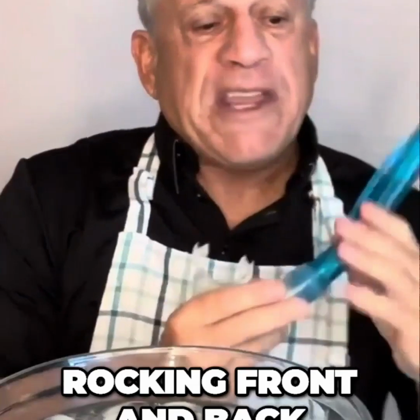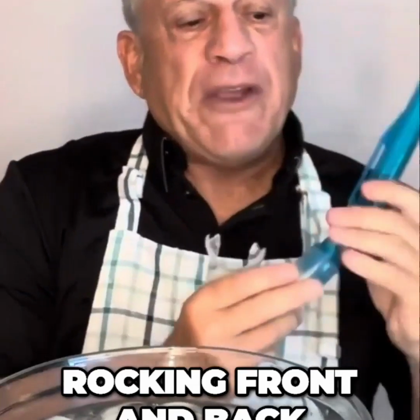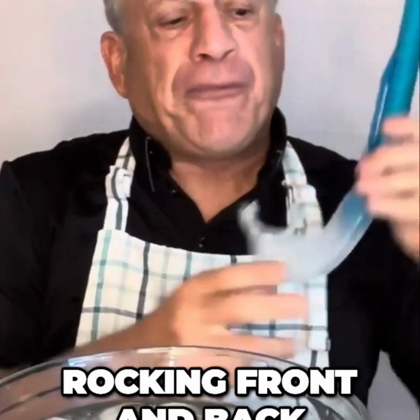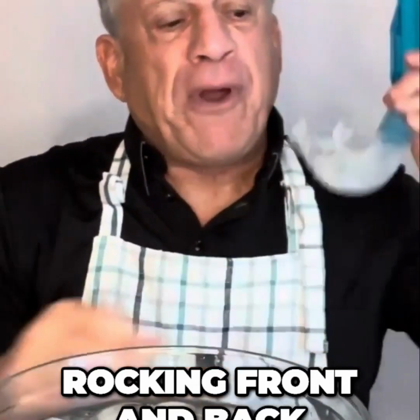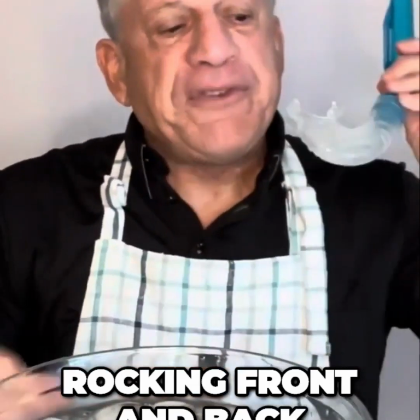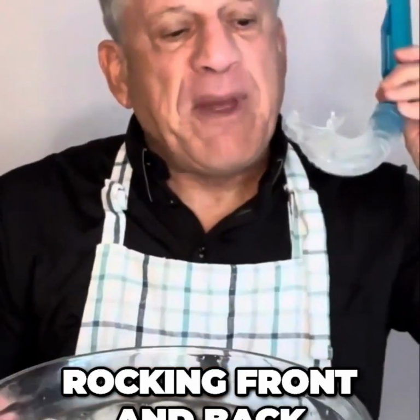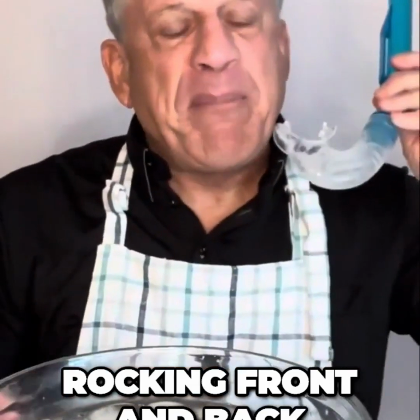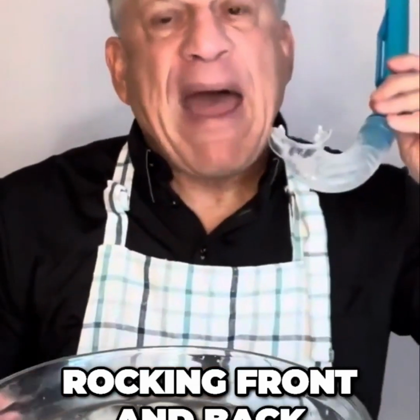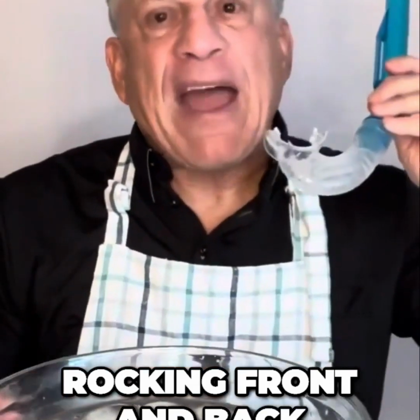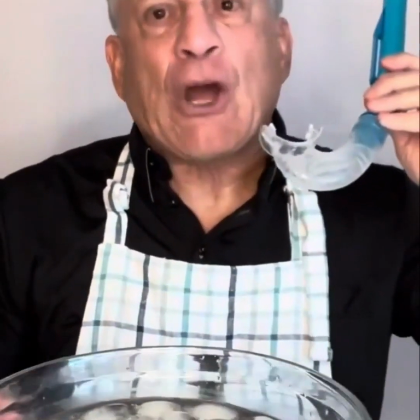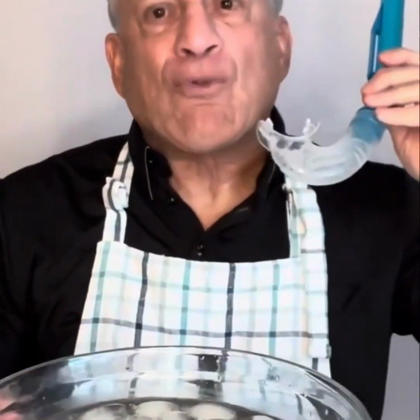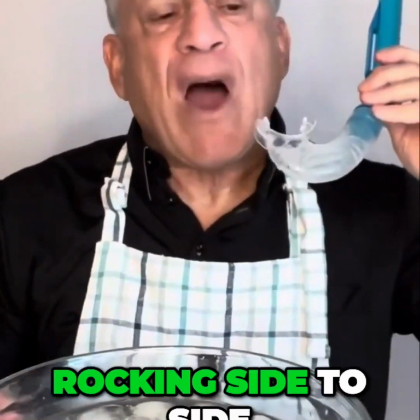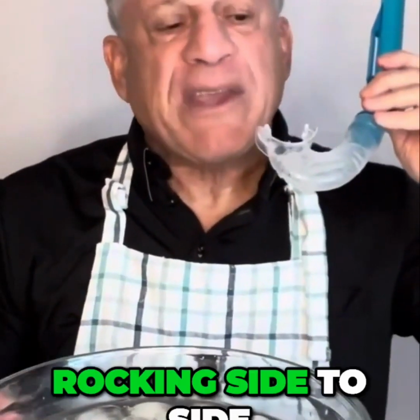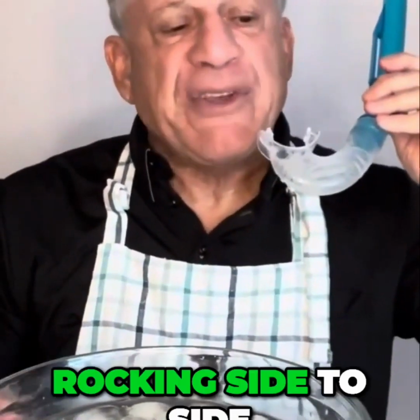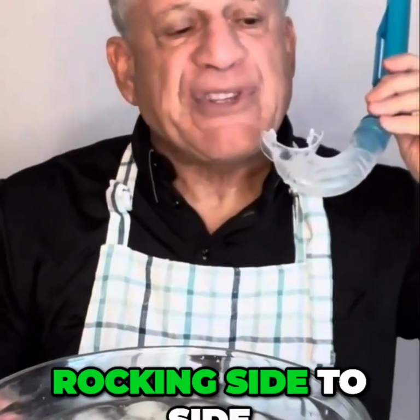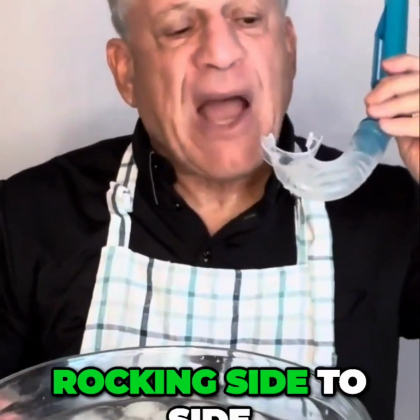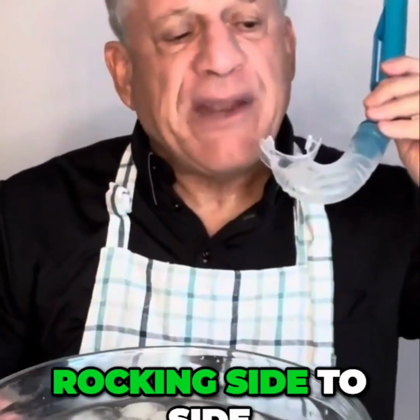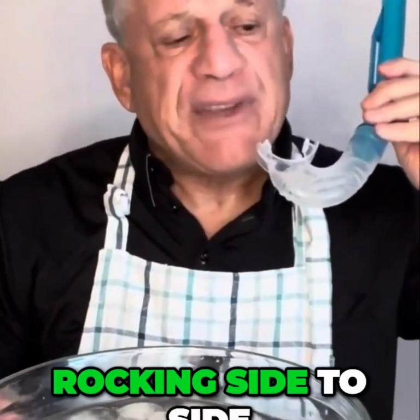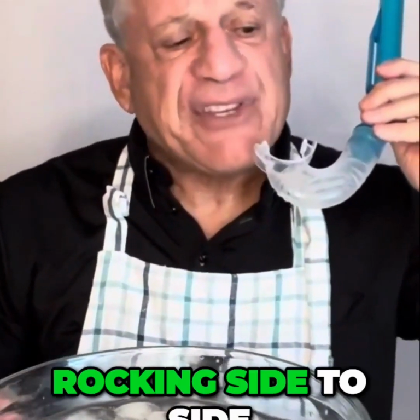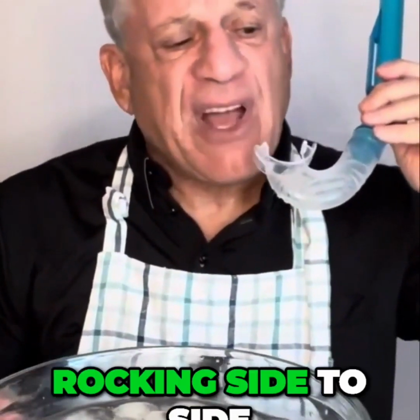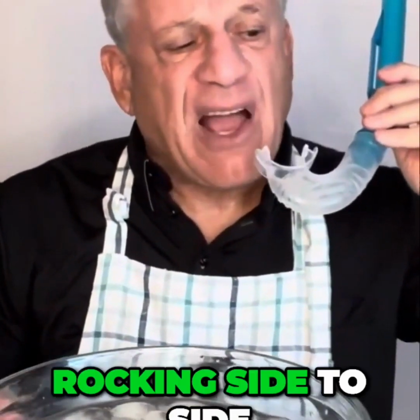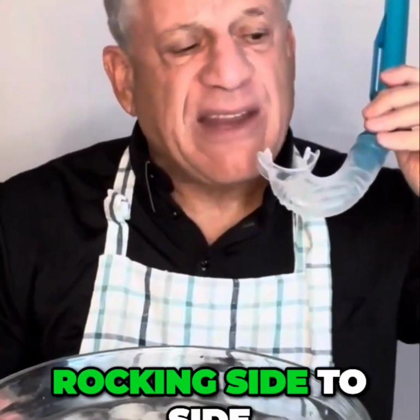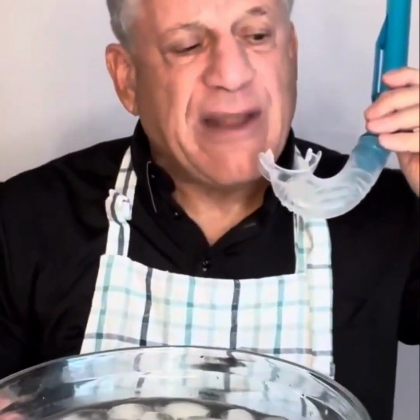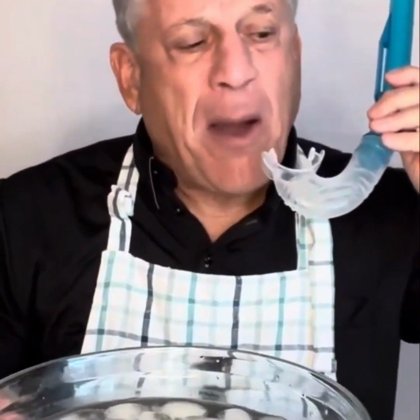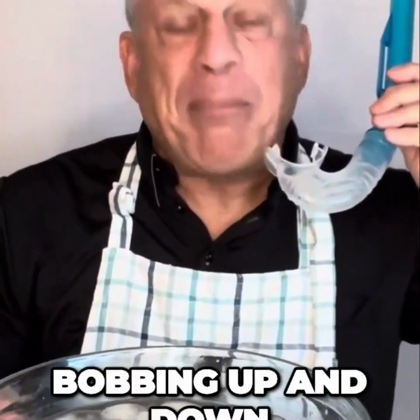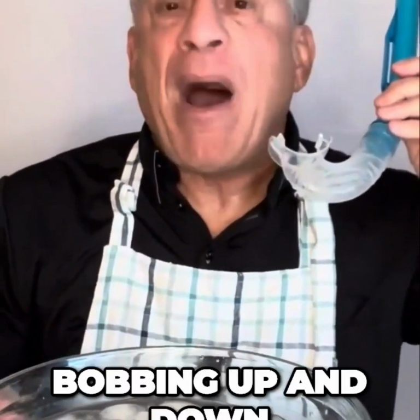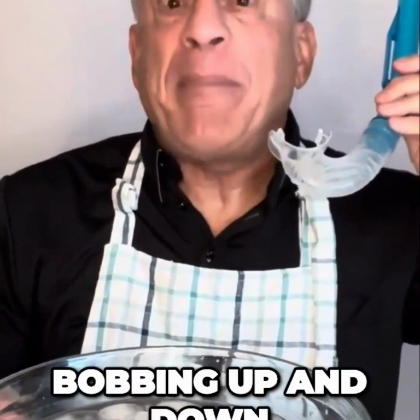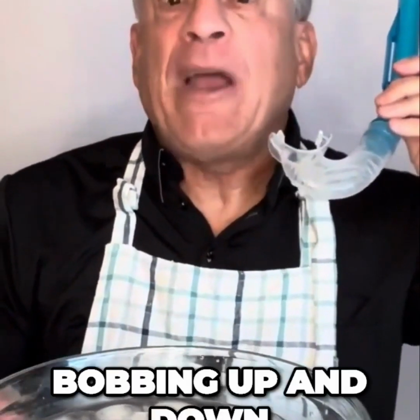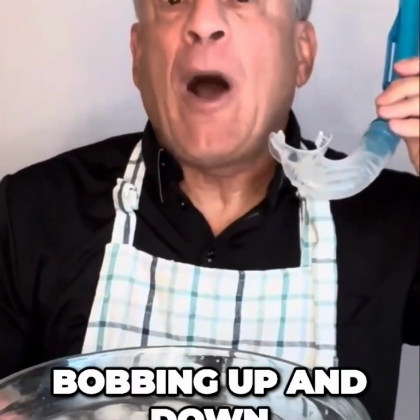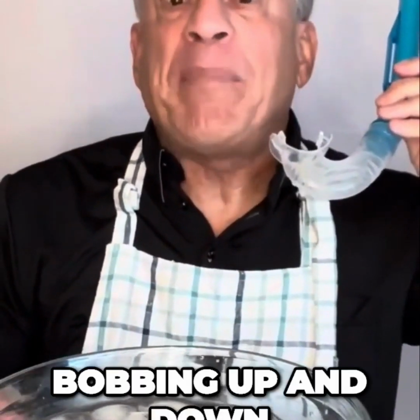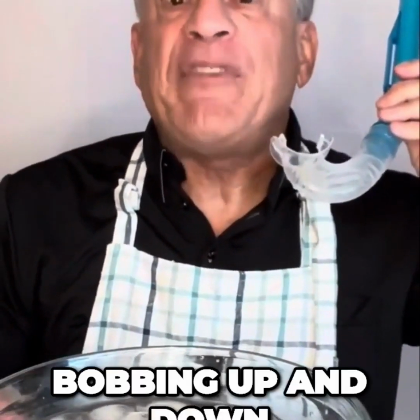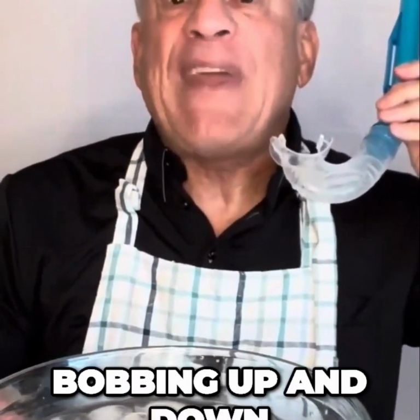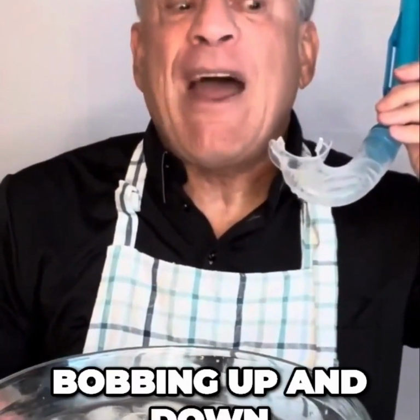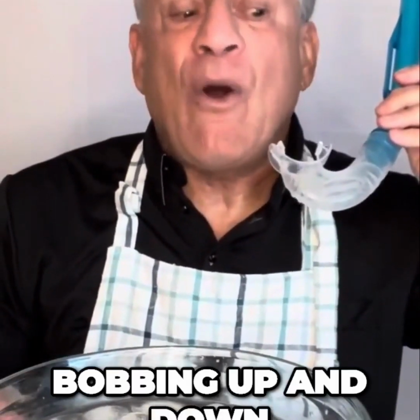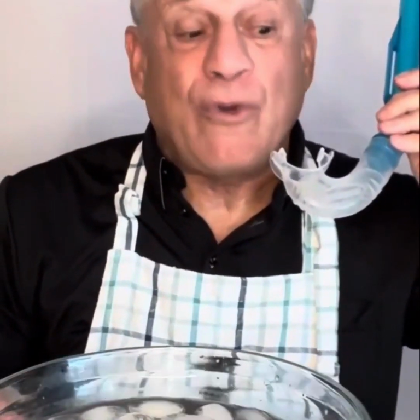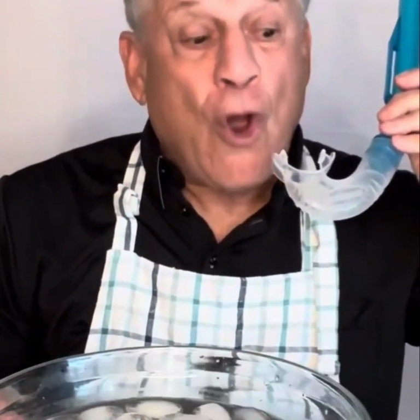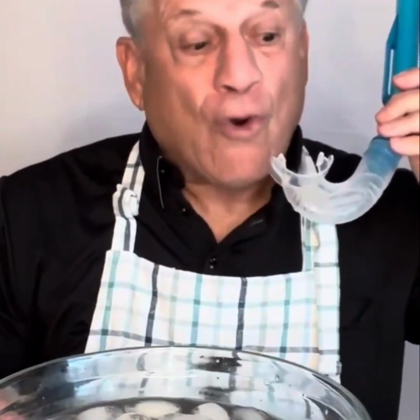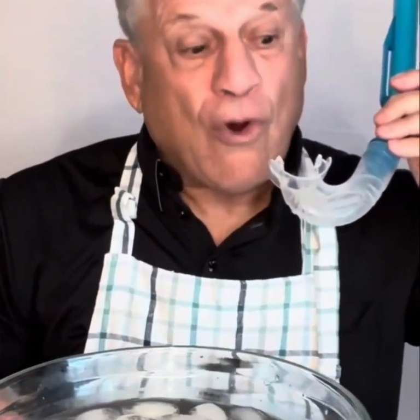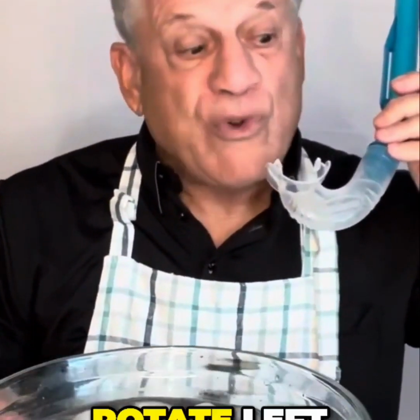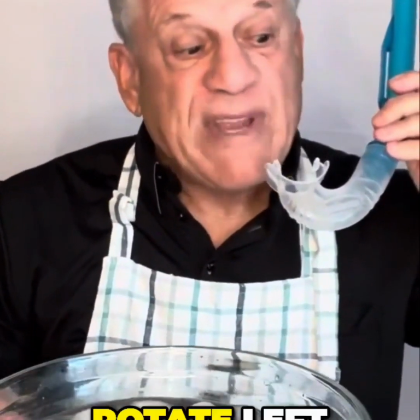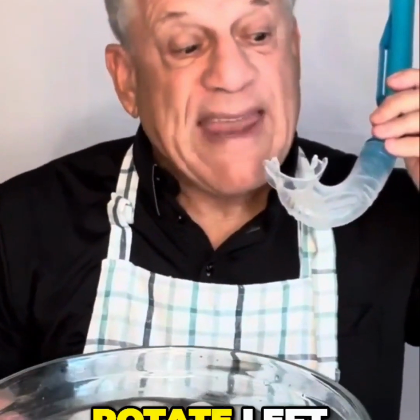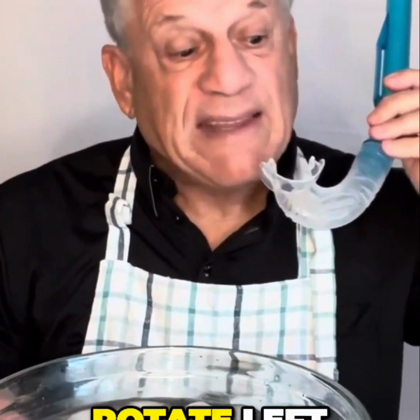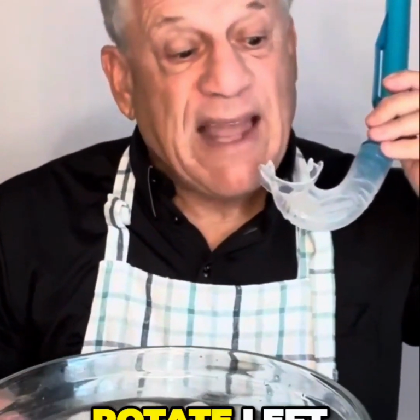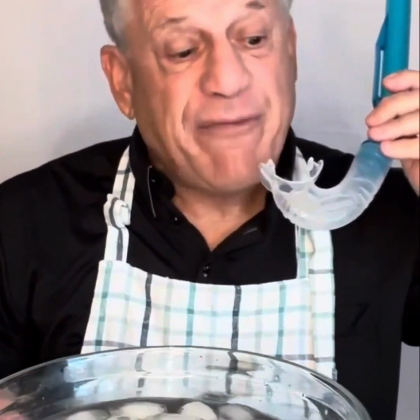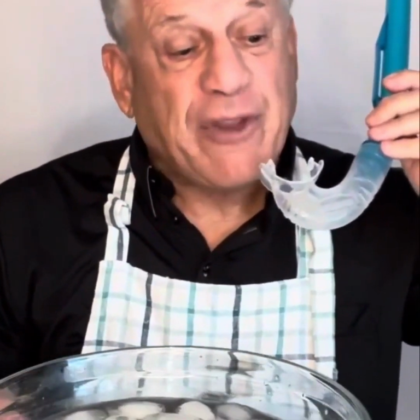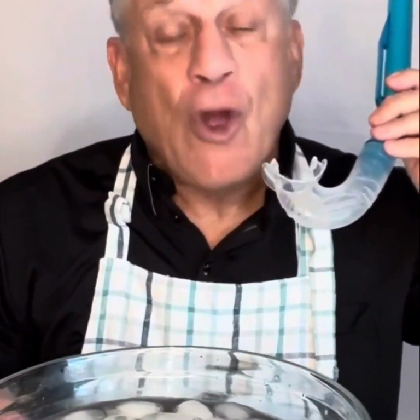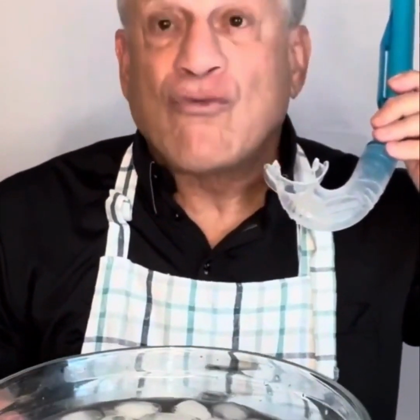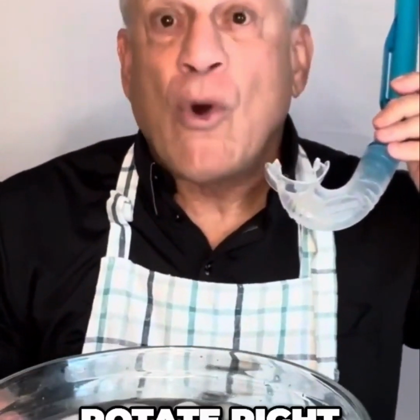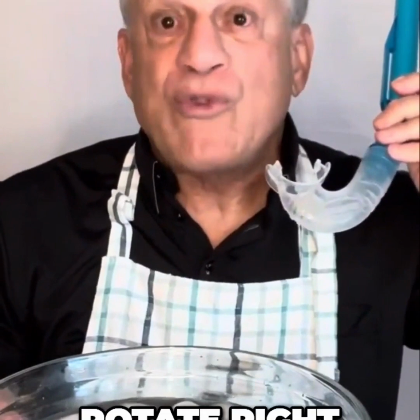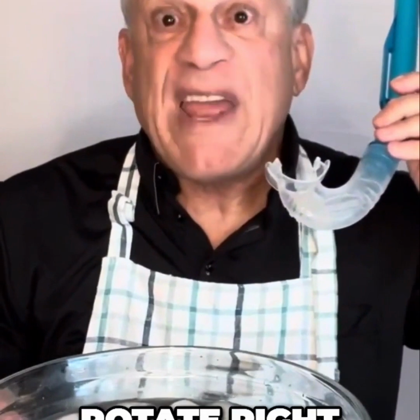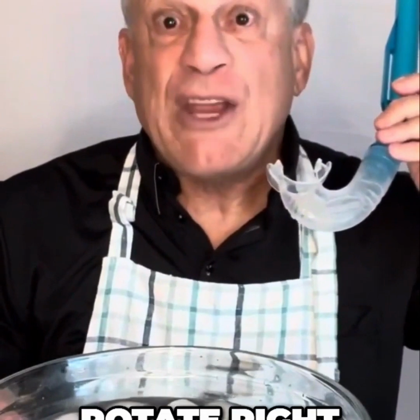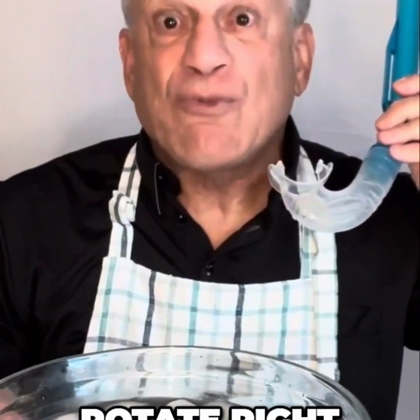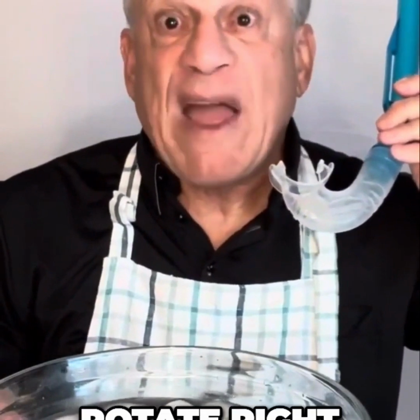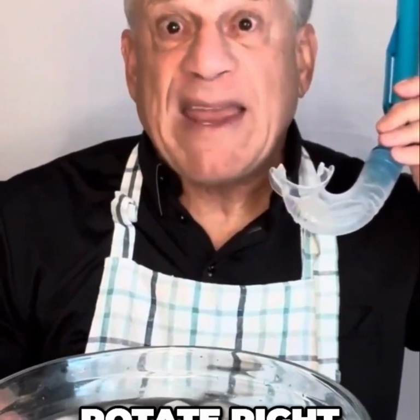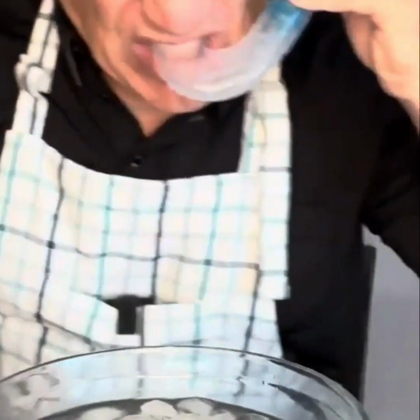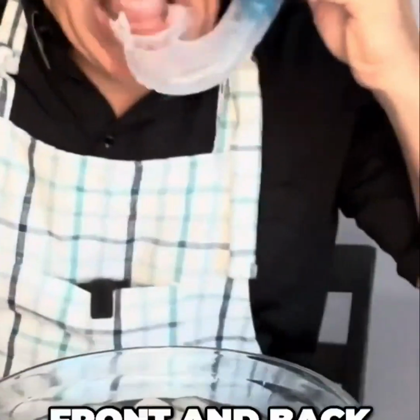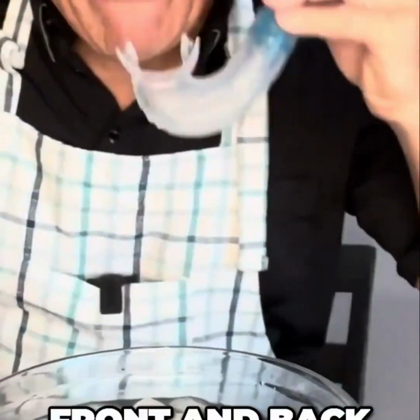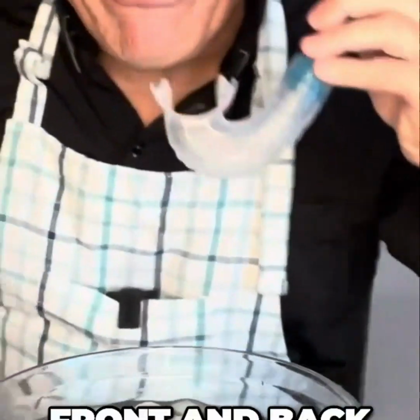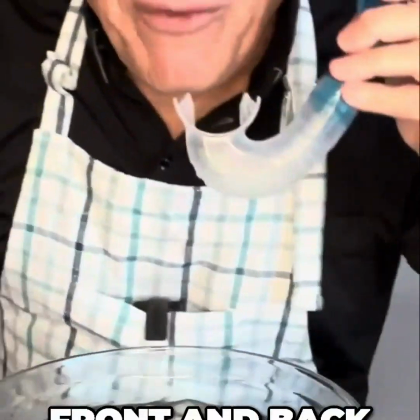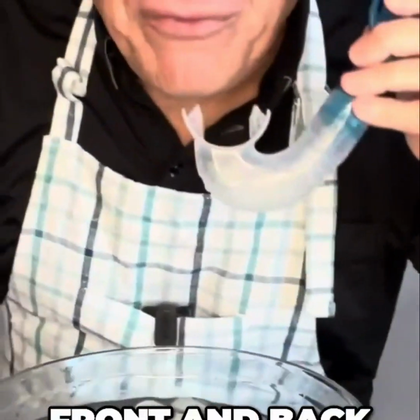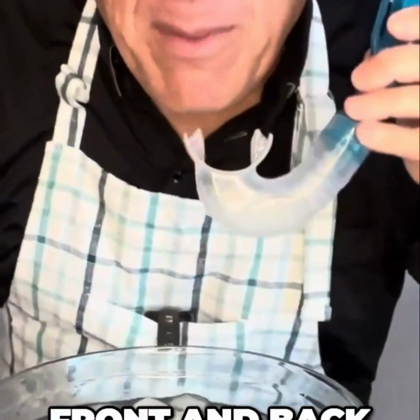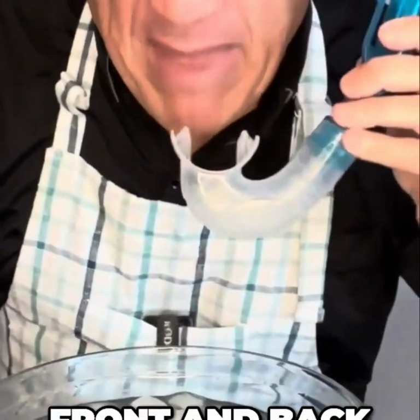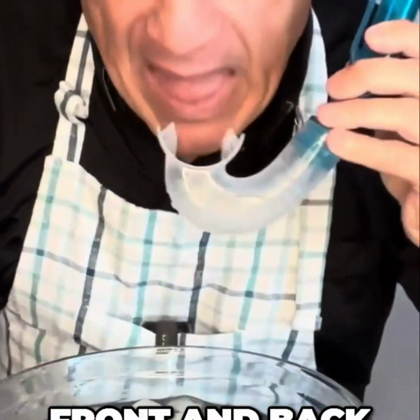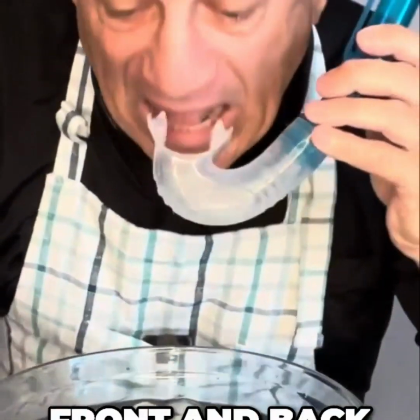Rocking front and back. Rocking side to side. Bobbing up and down. Rotate left. Rotate right. Front and back.